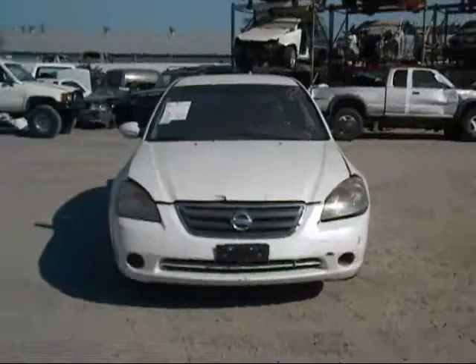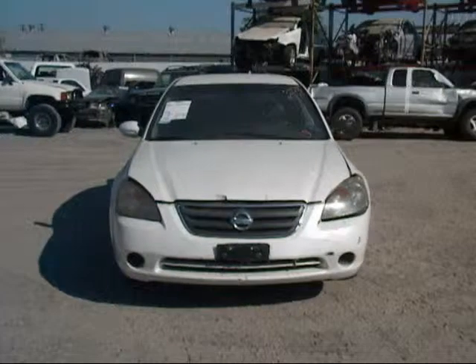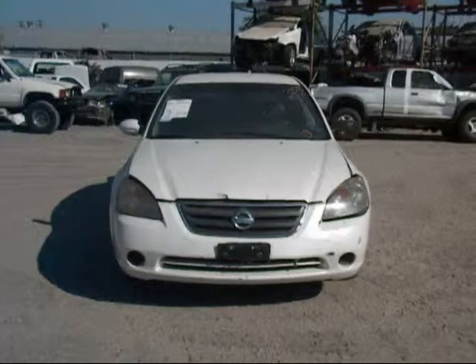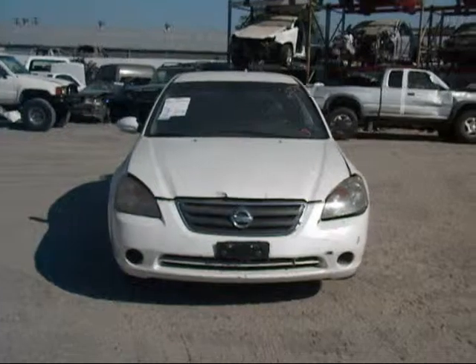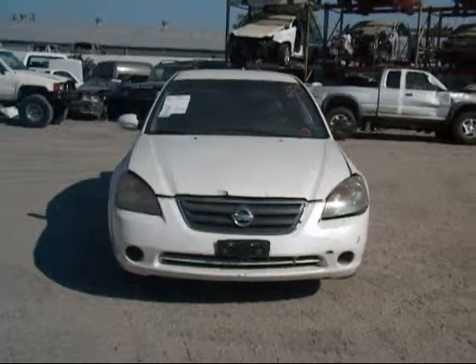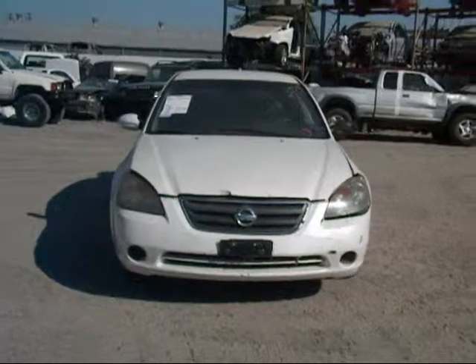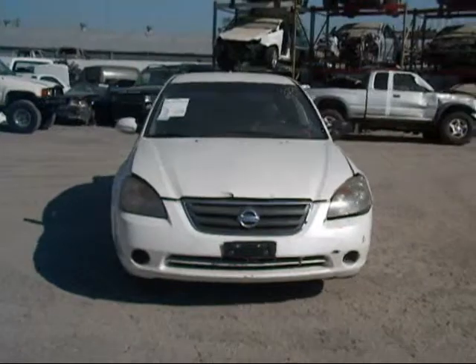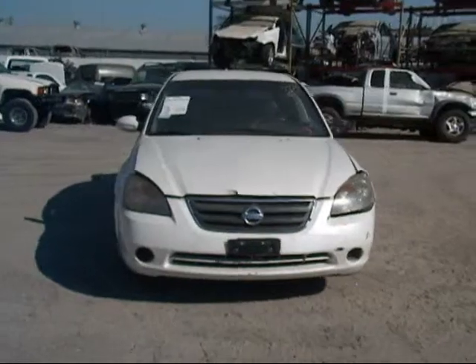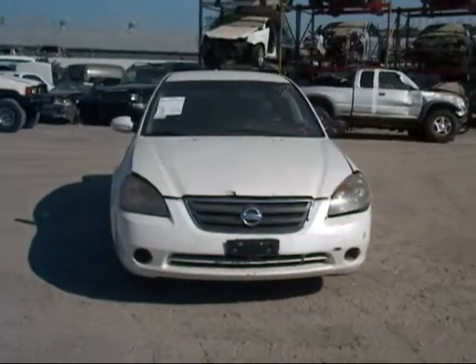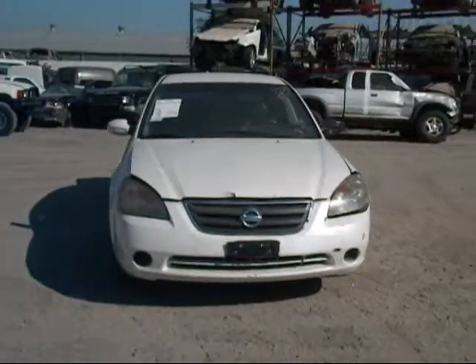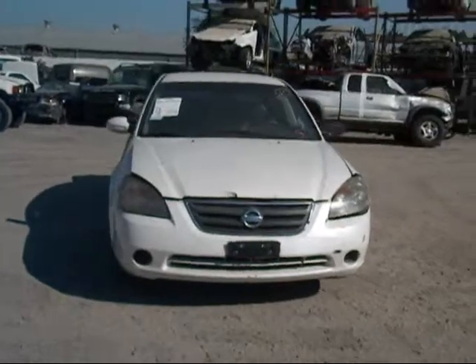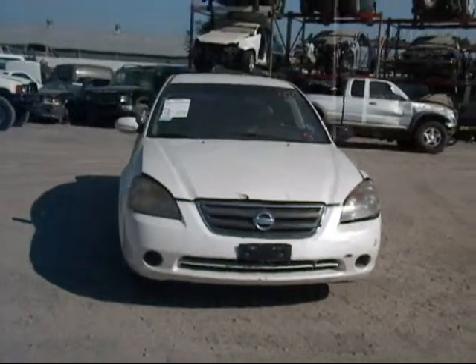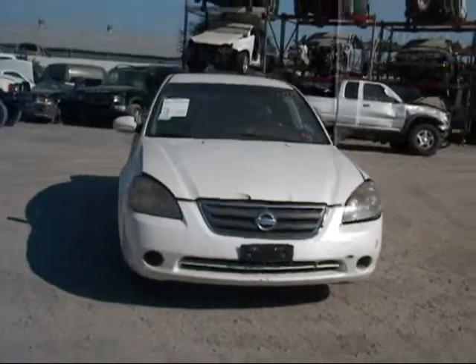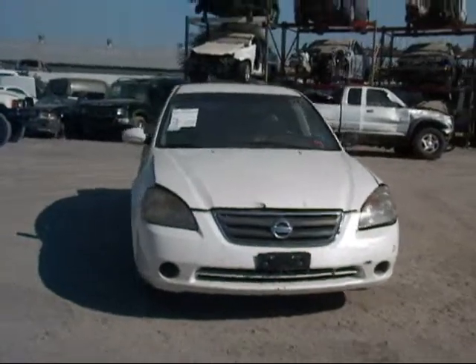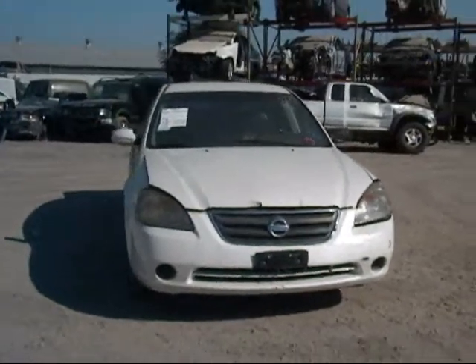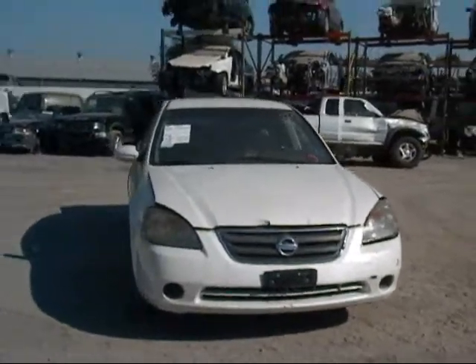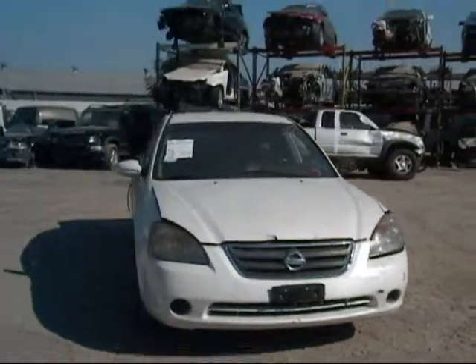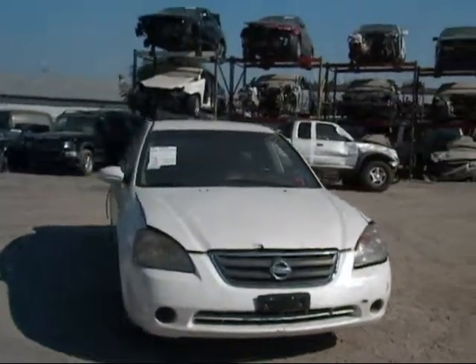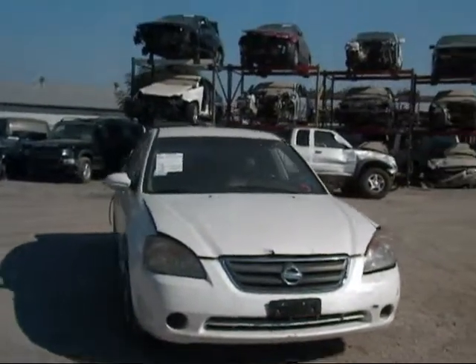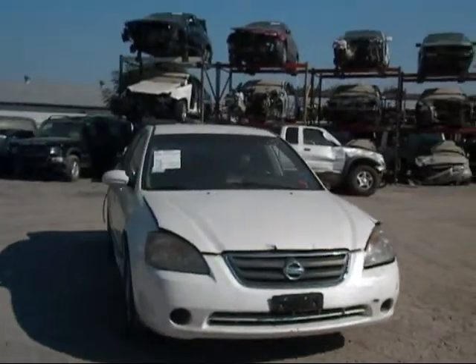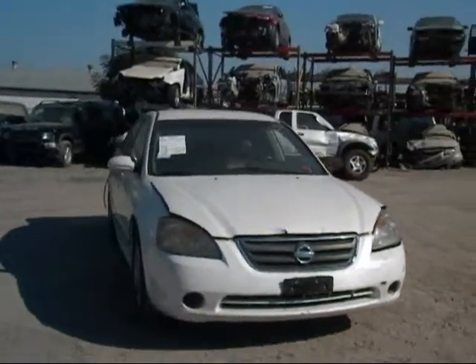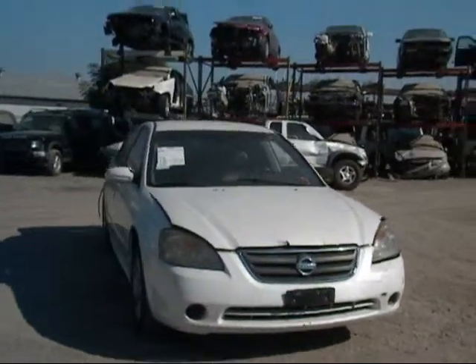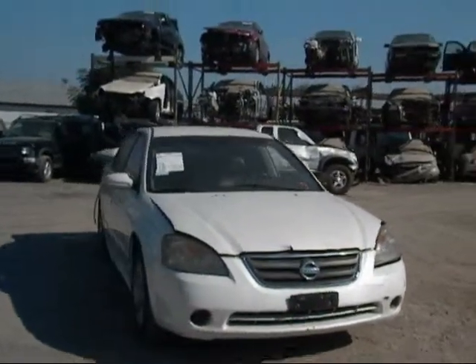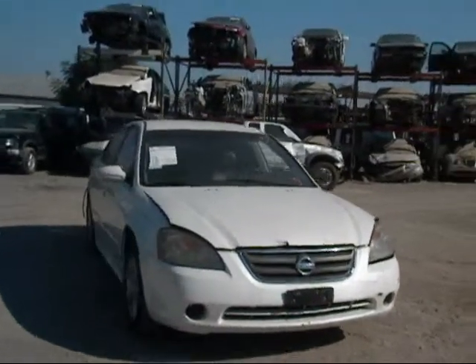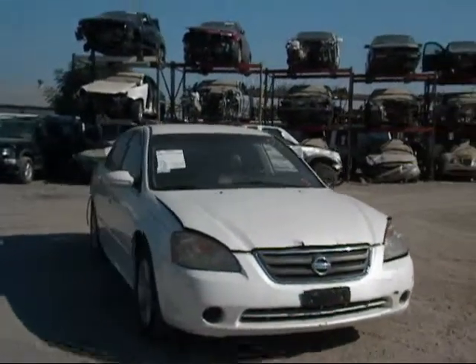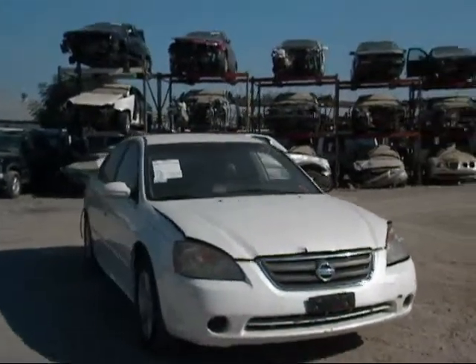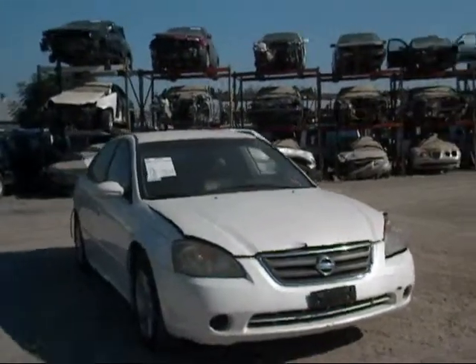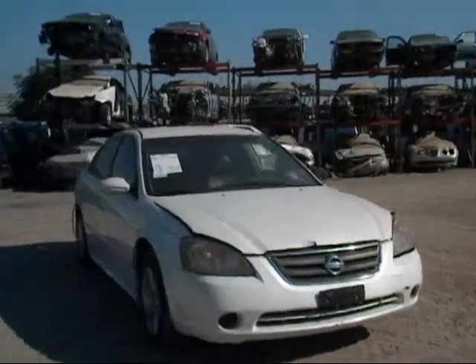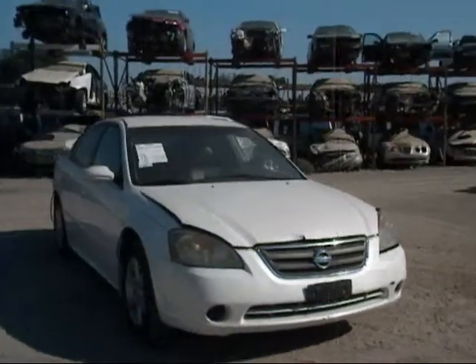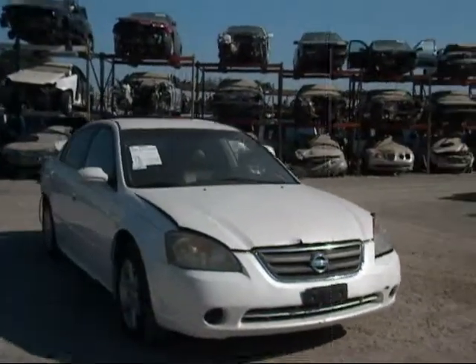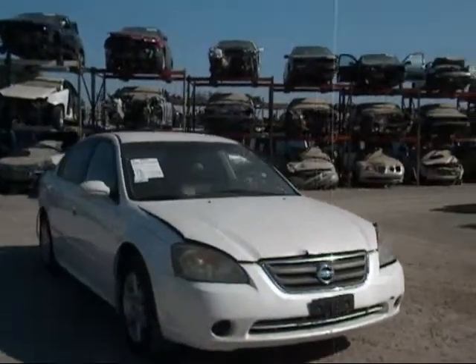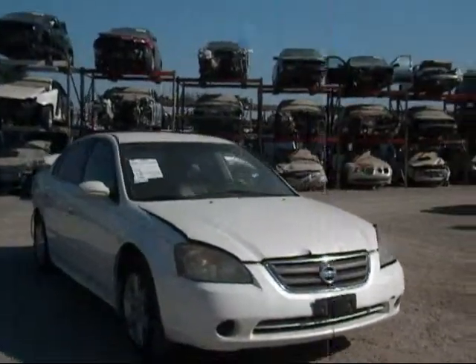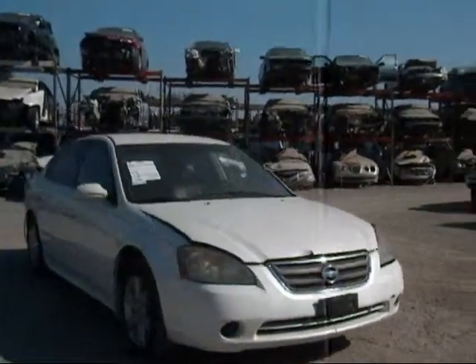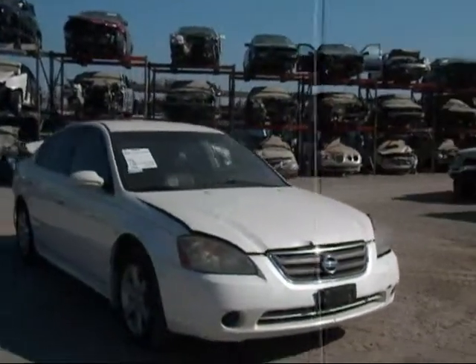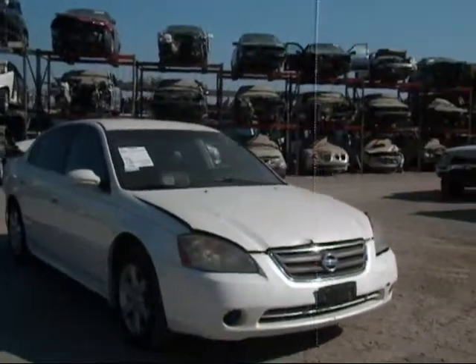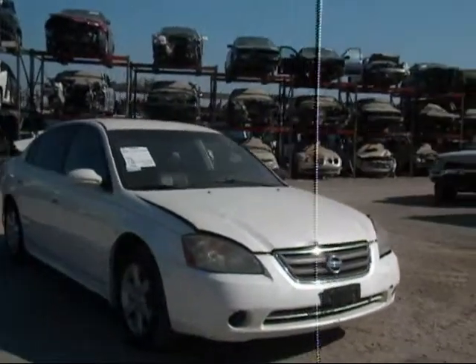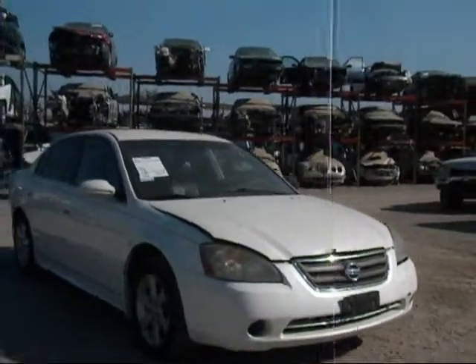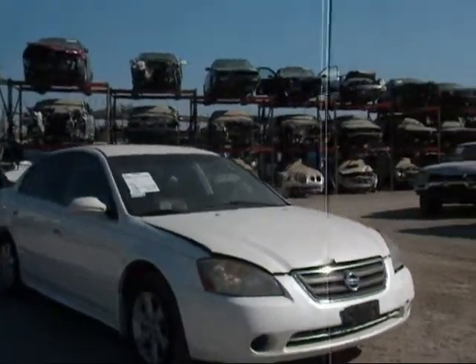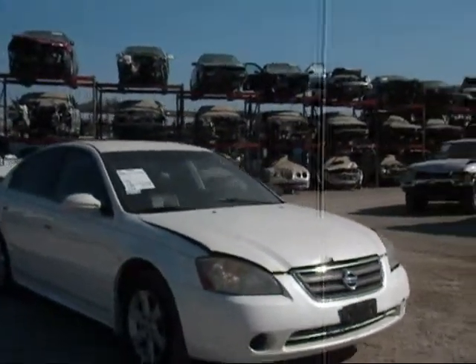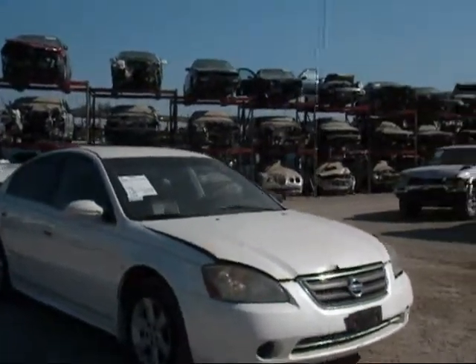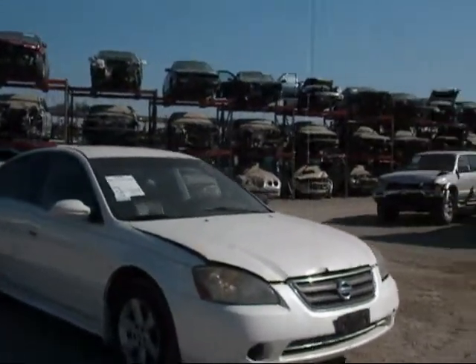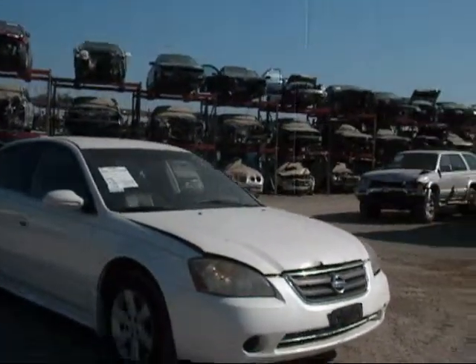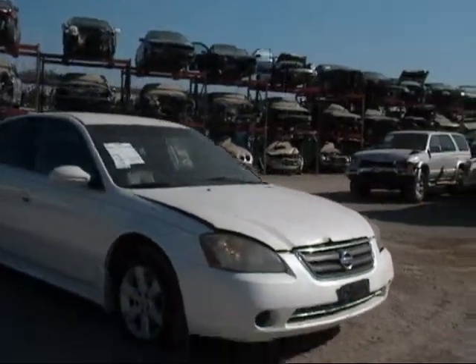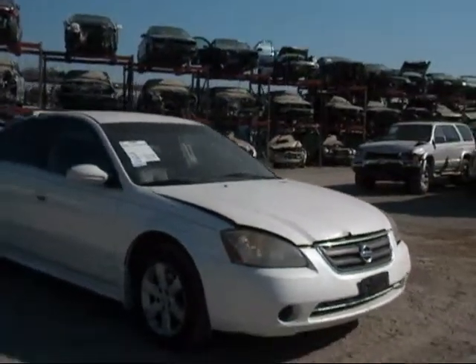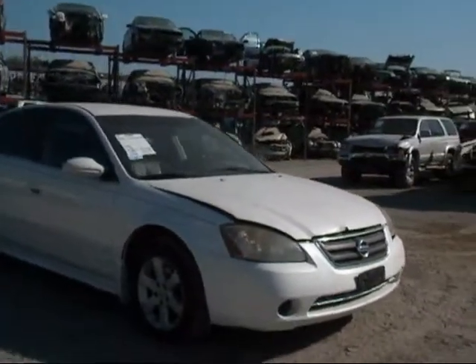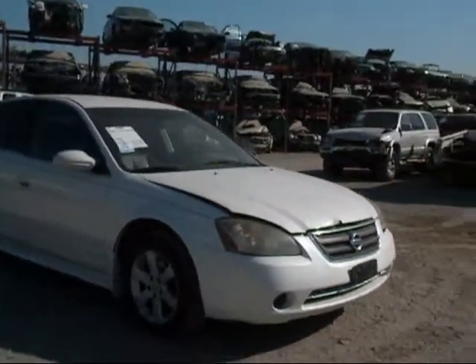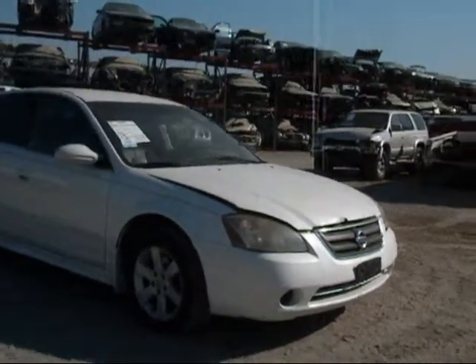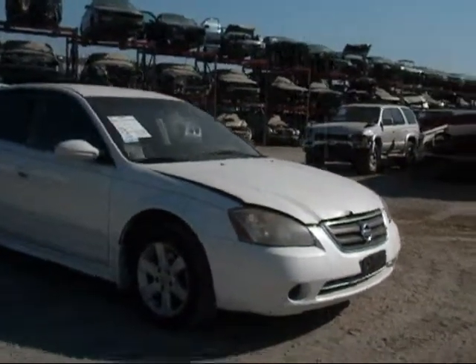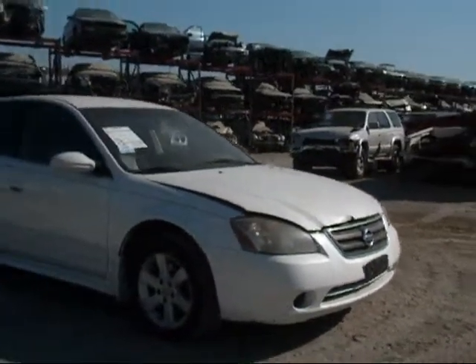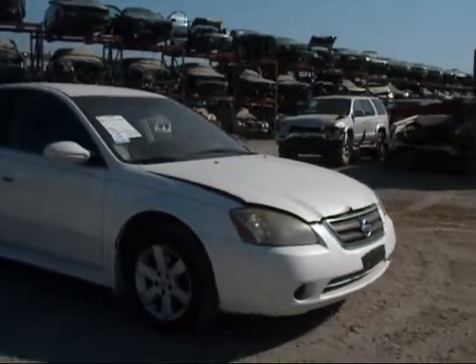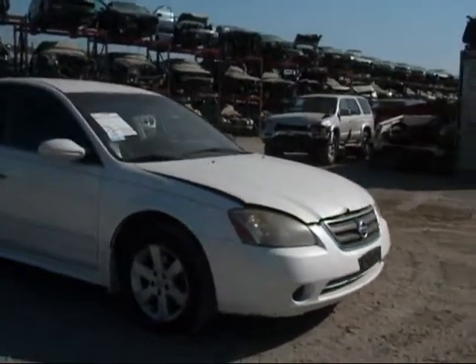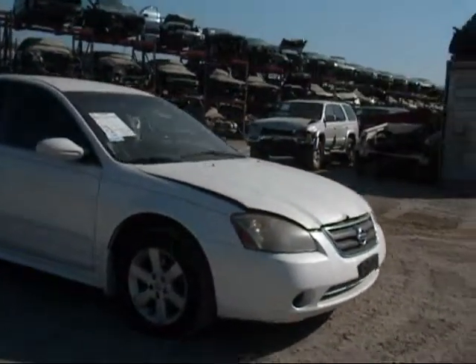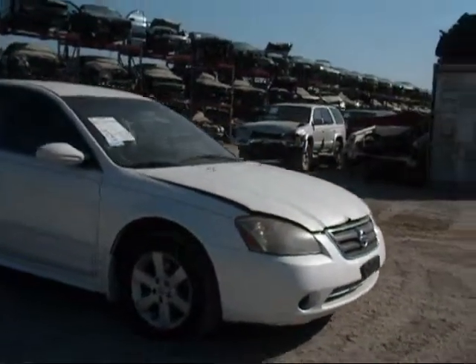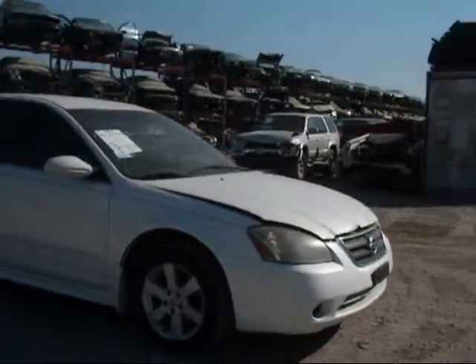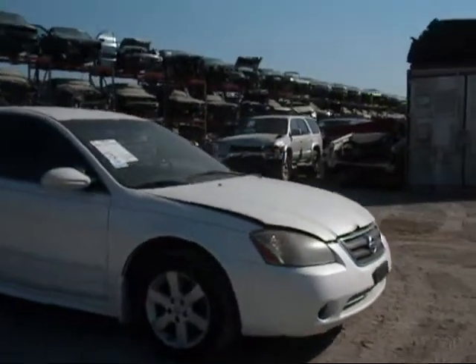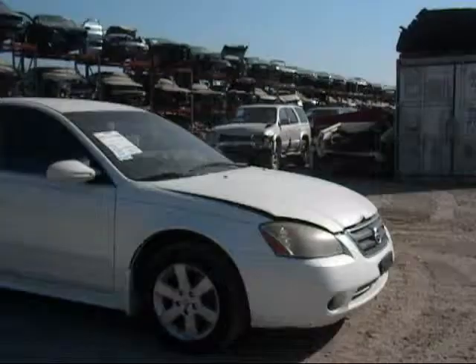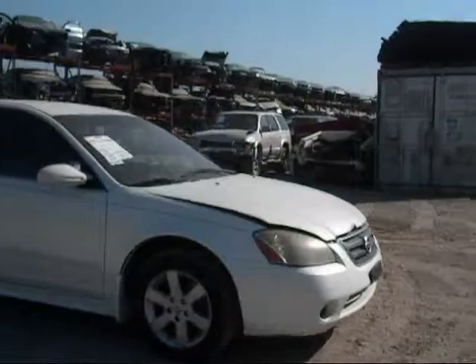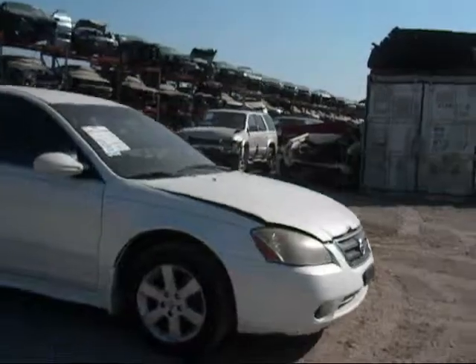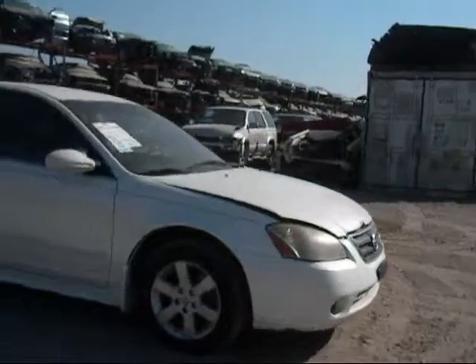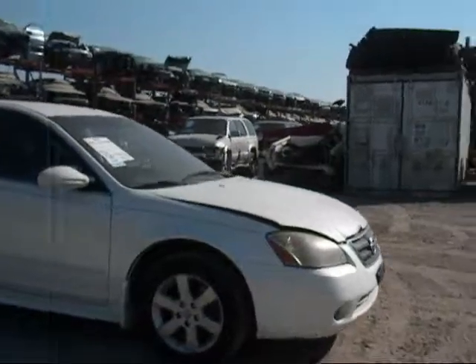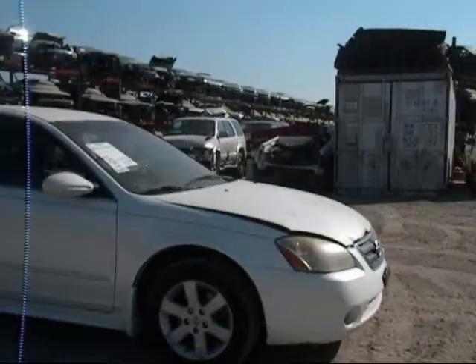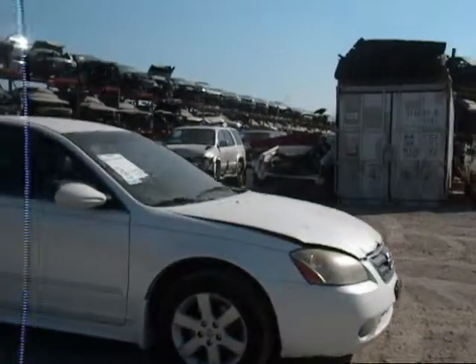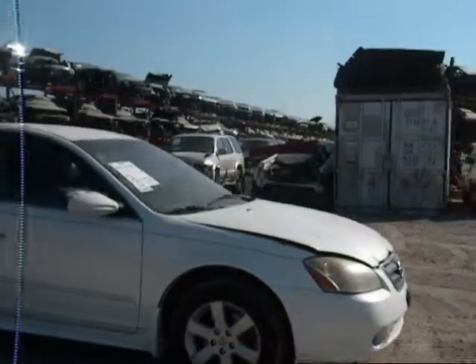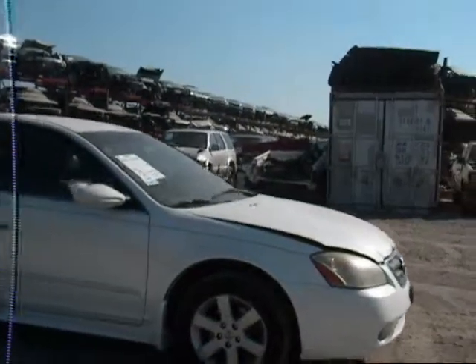Welcome to Fresno Top Recycling. Today we have a 2003 Nissan Altima. The front hood is damaged, but the front bumper is in good condition.